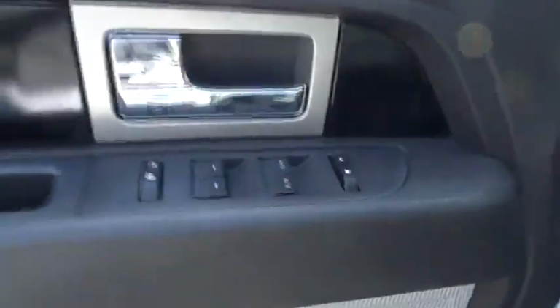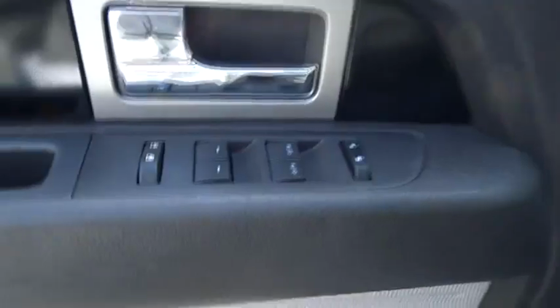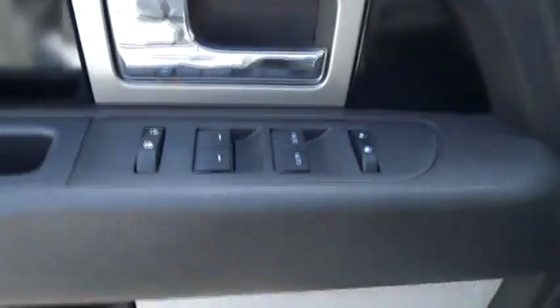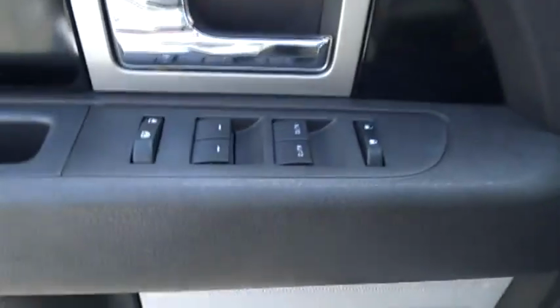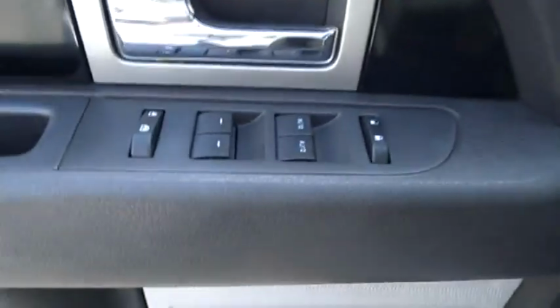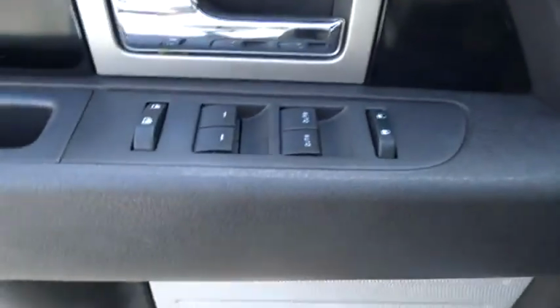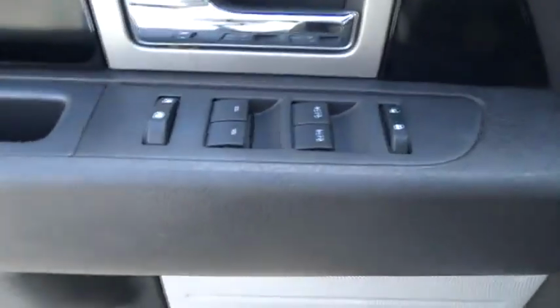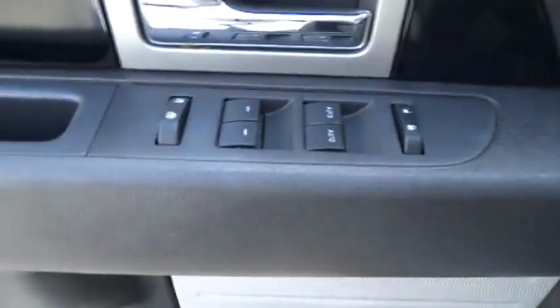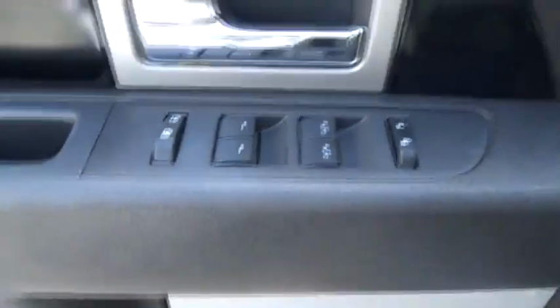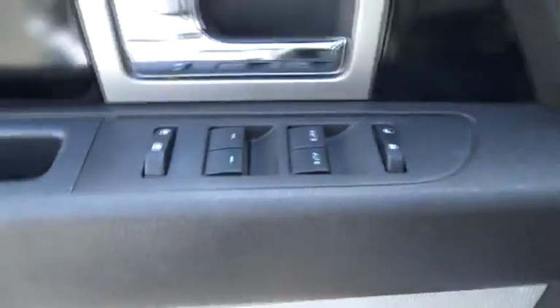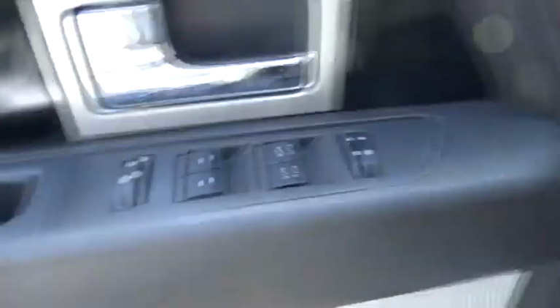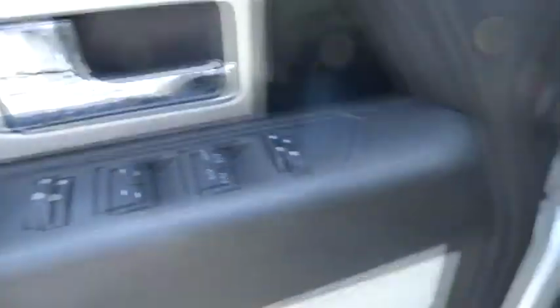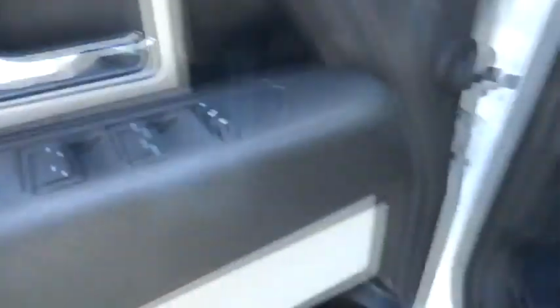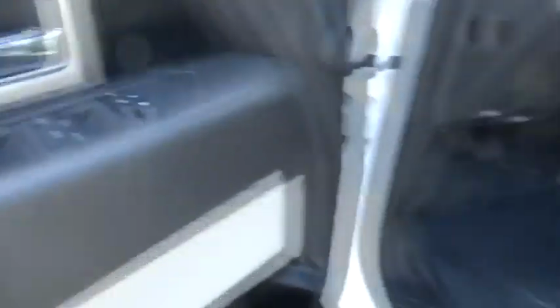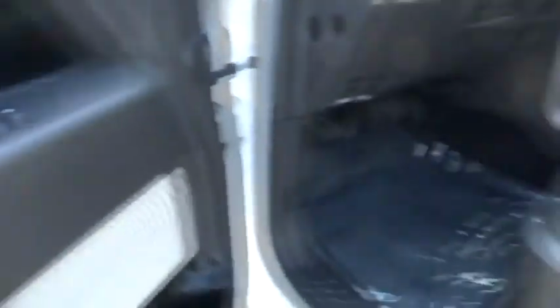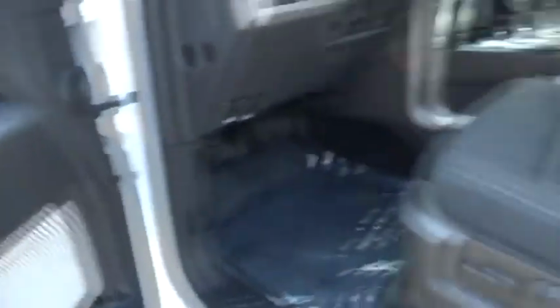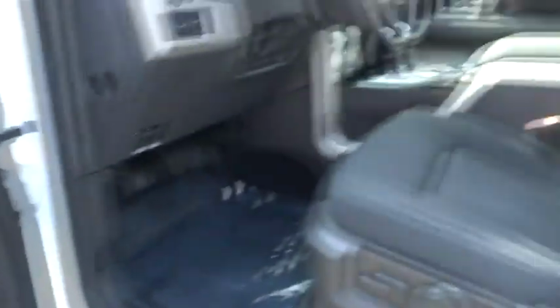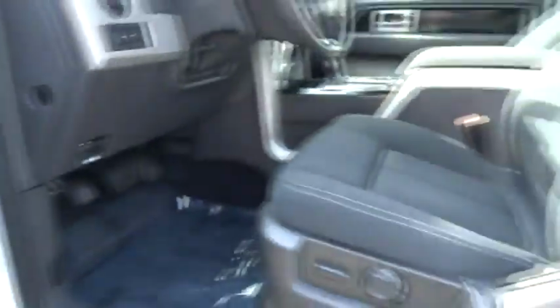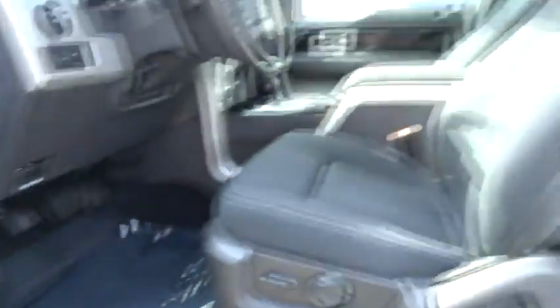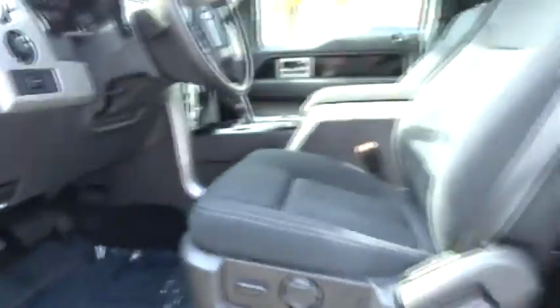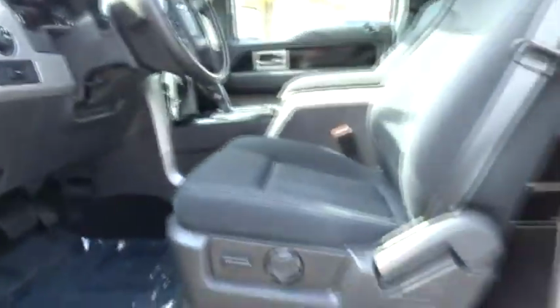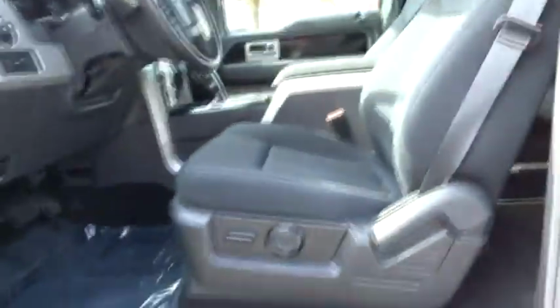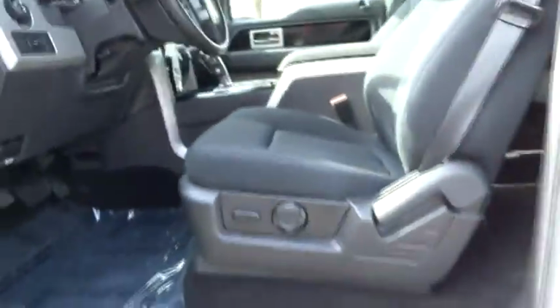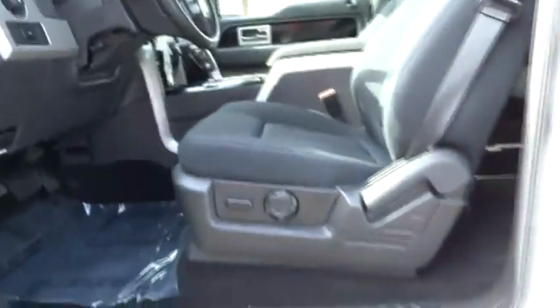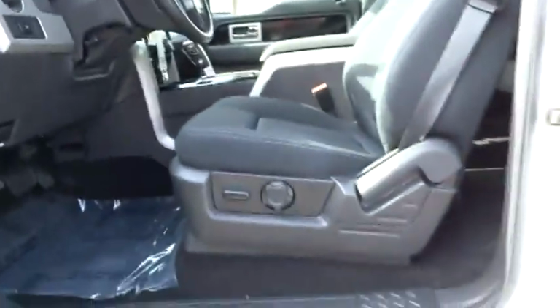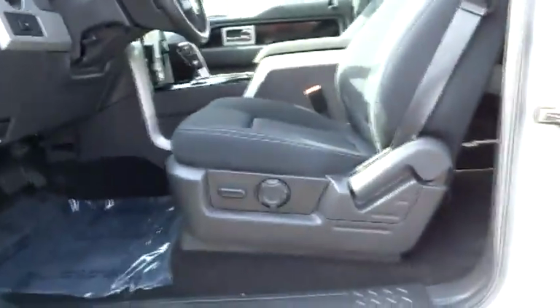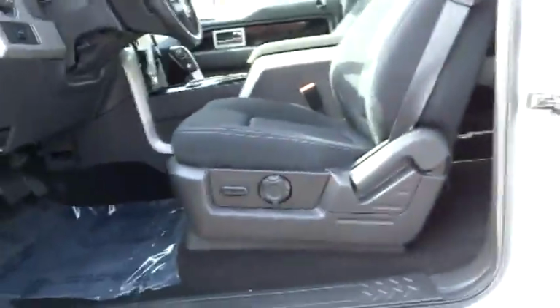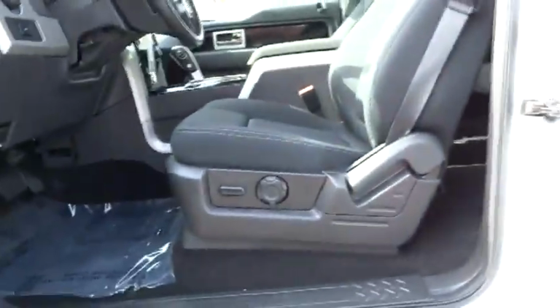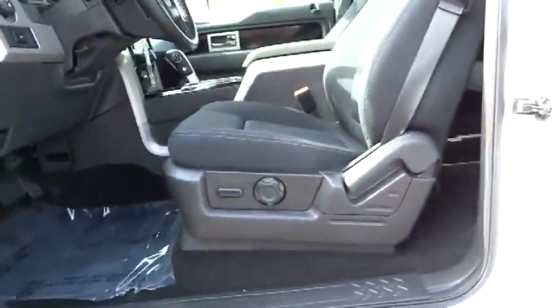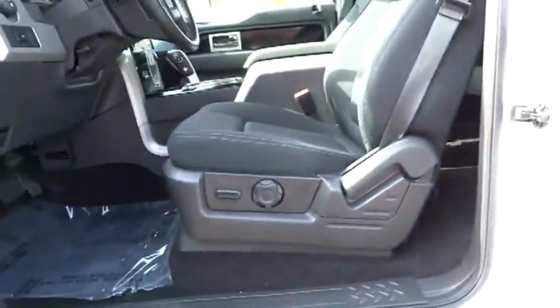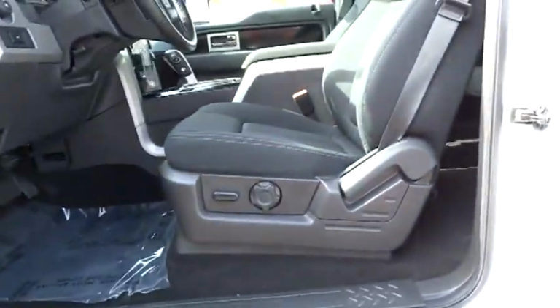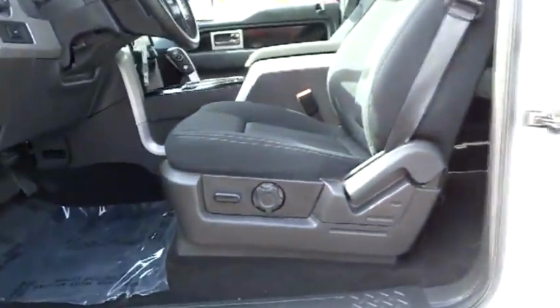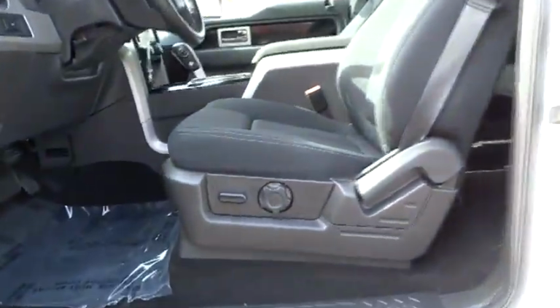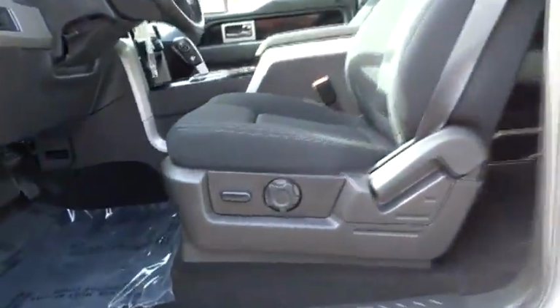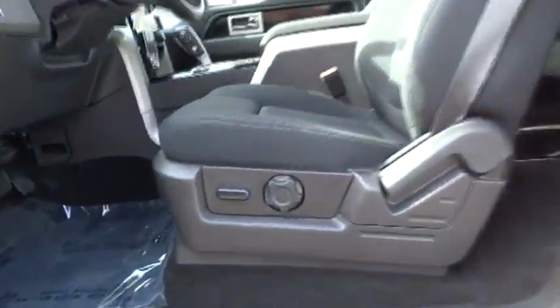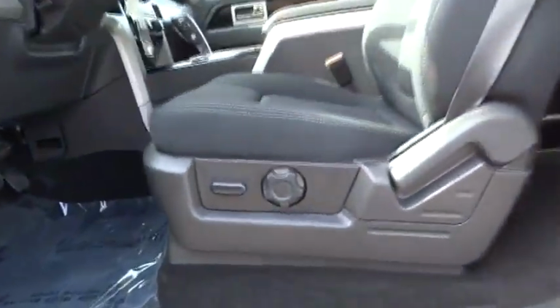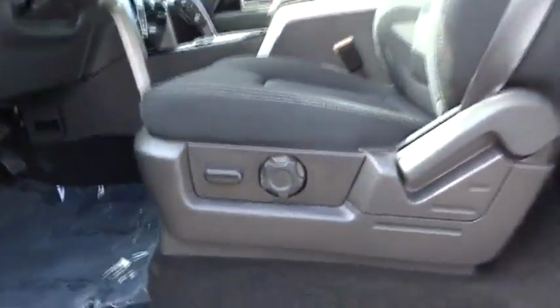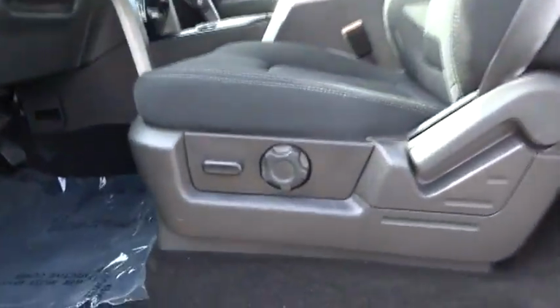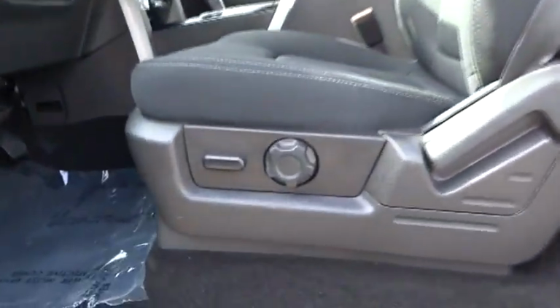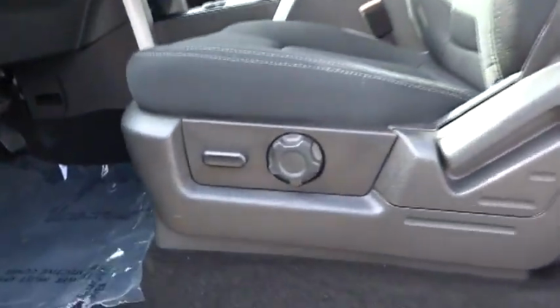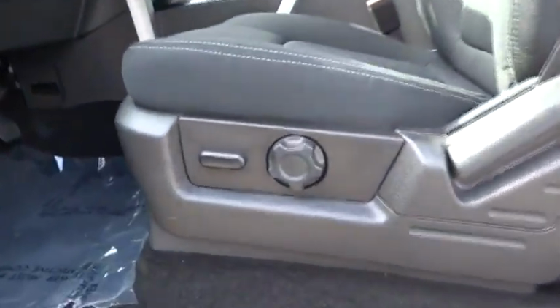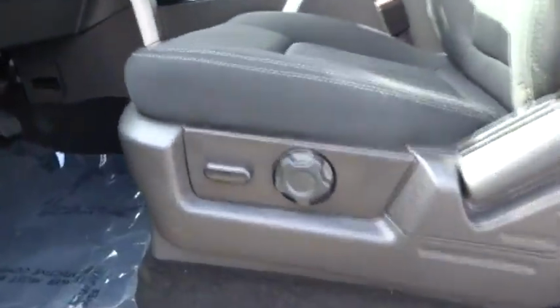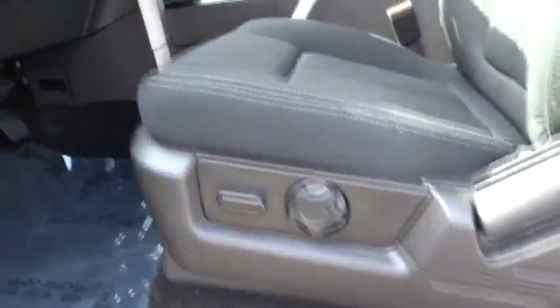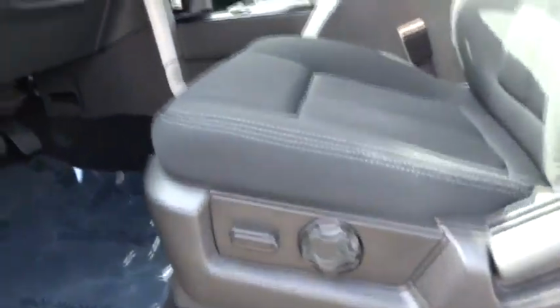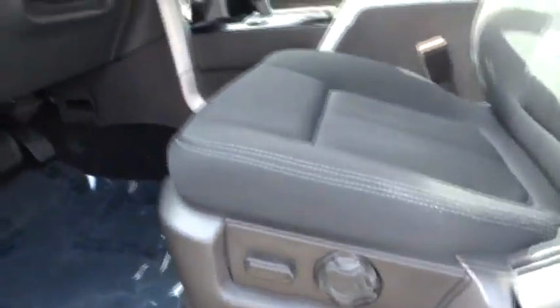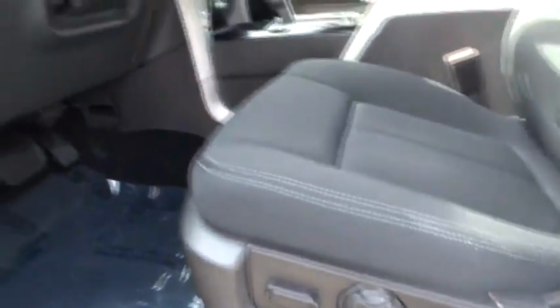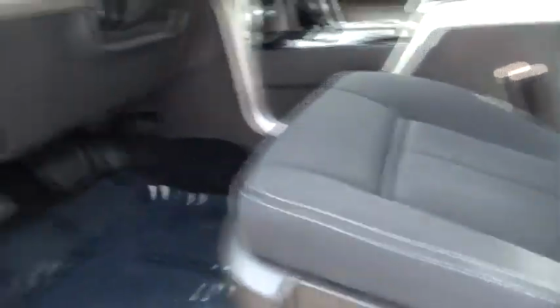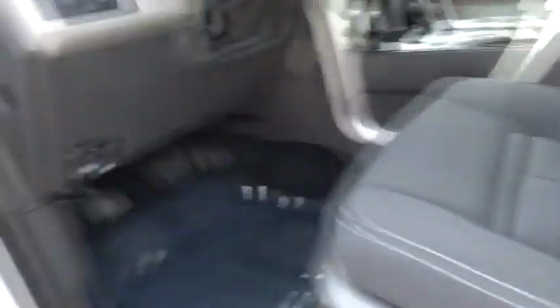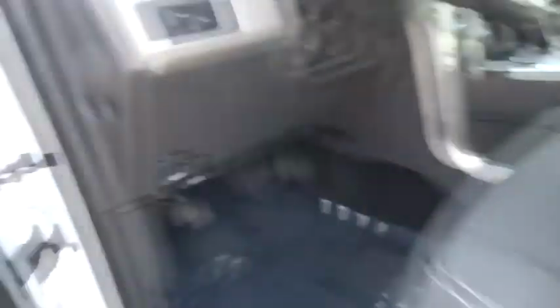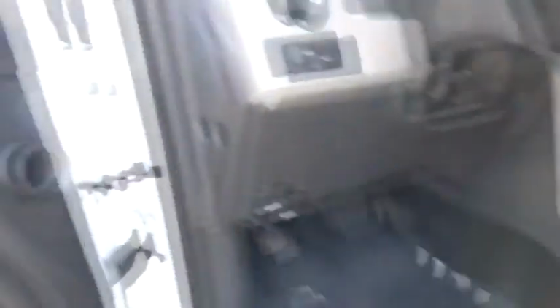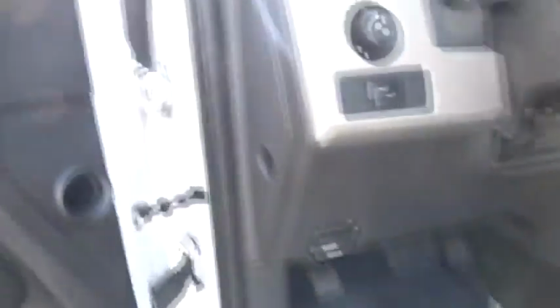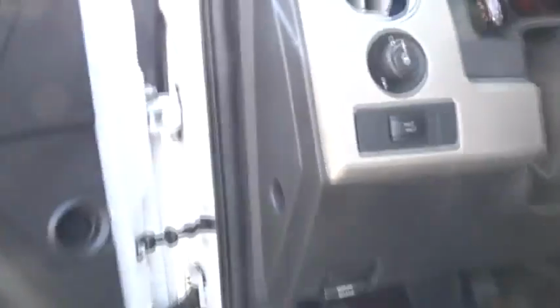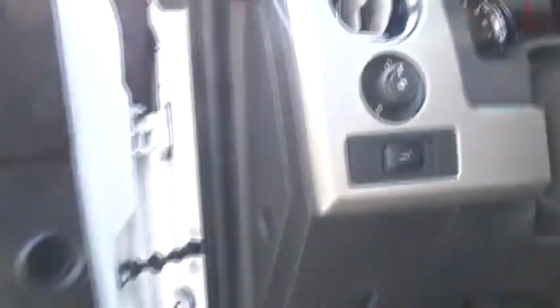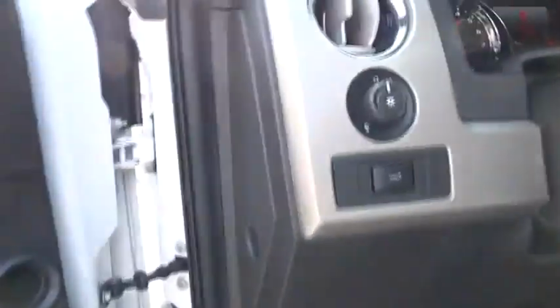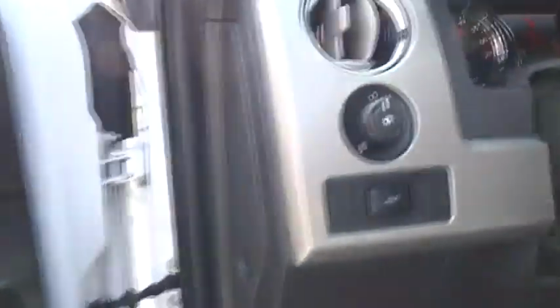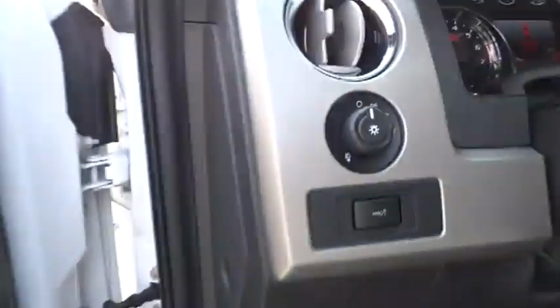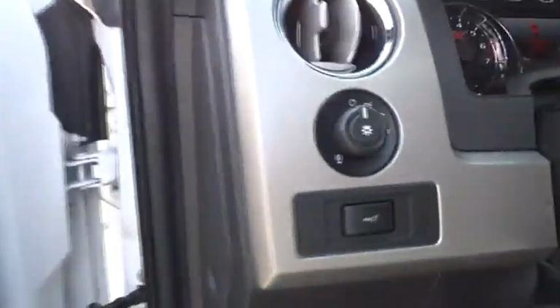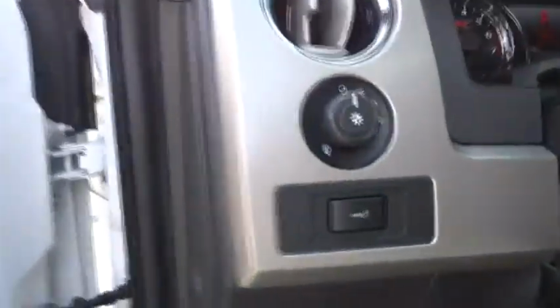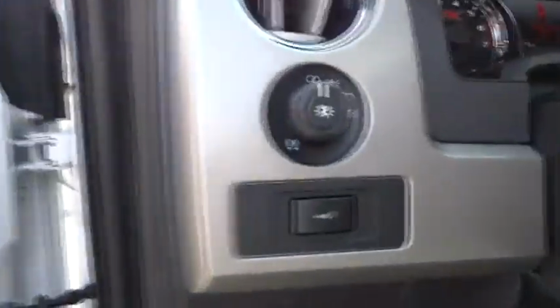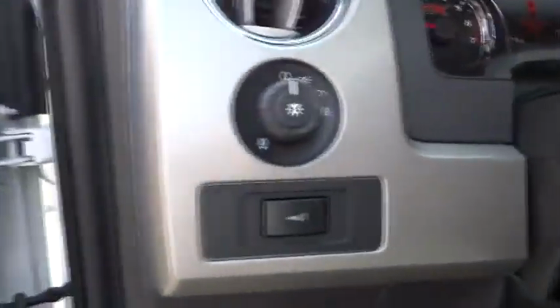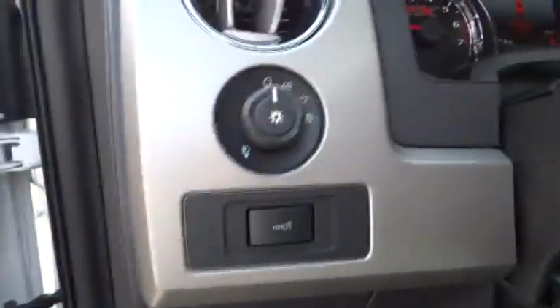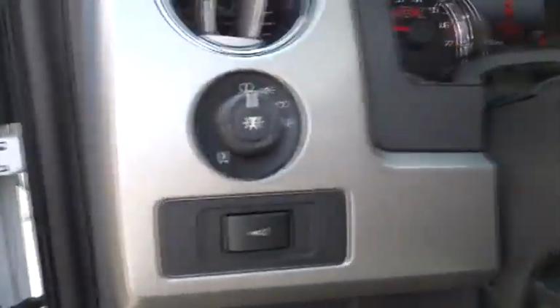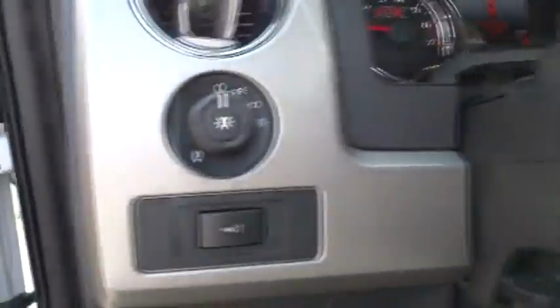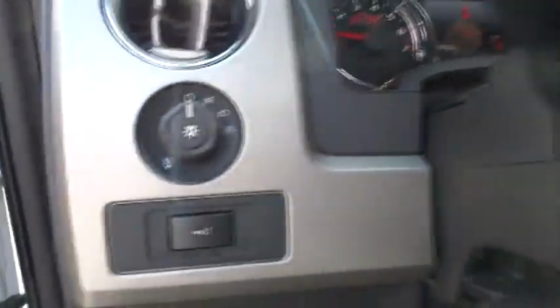AM-FM stereo radio, rear defrost, bucket seats, MP3 player, CD player.